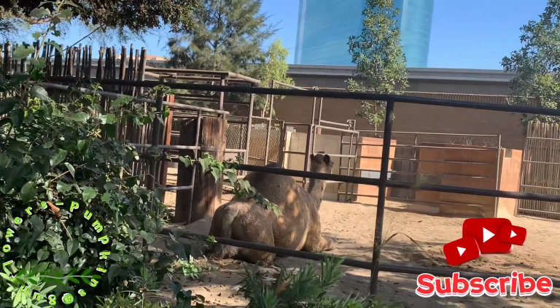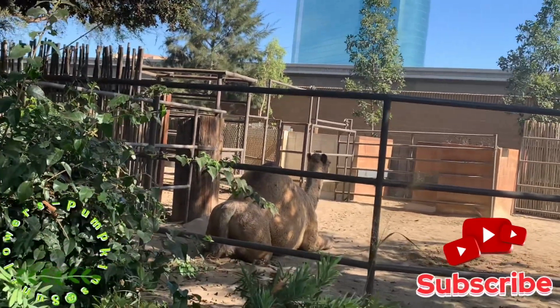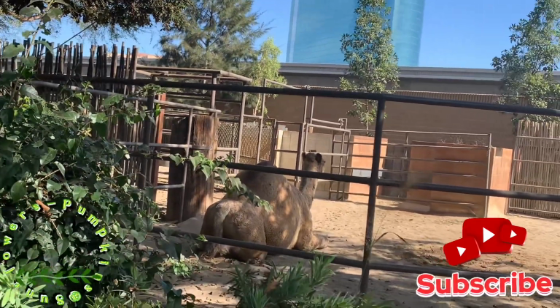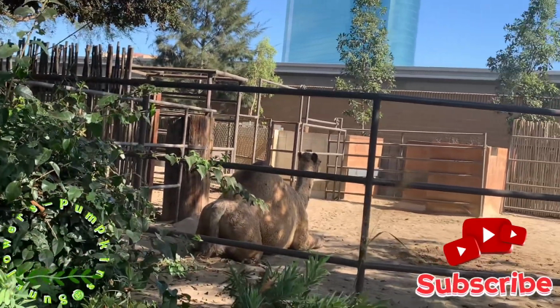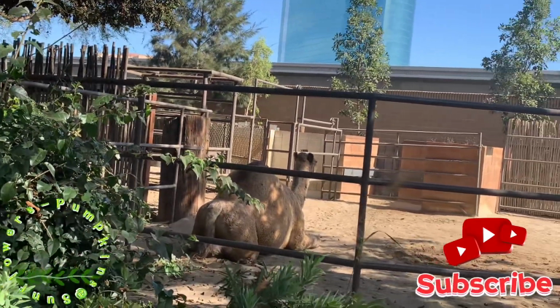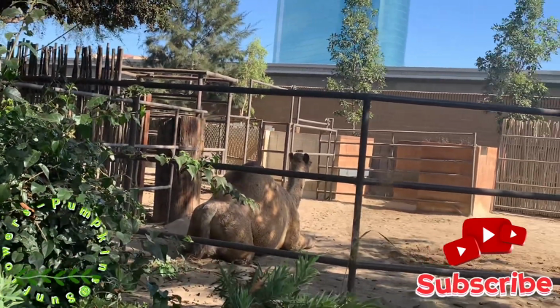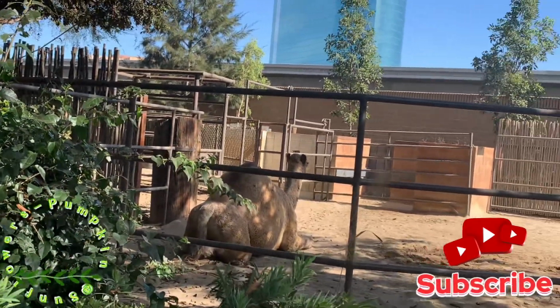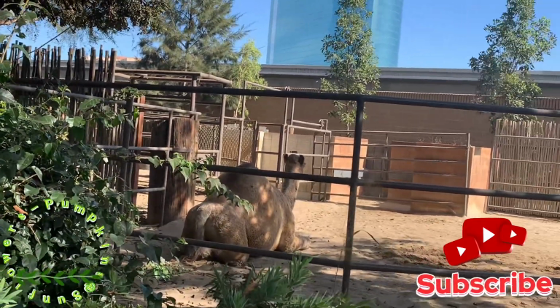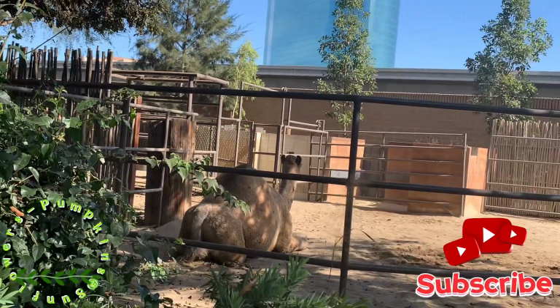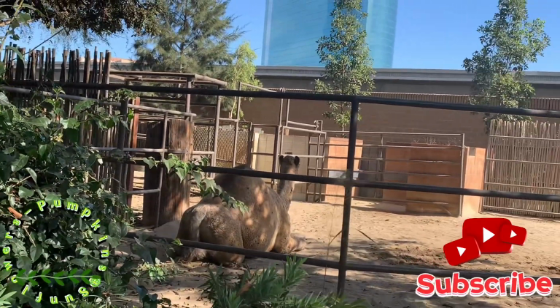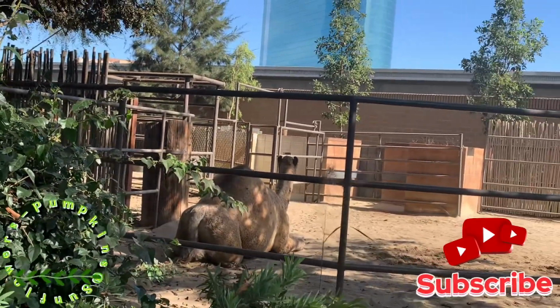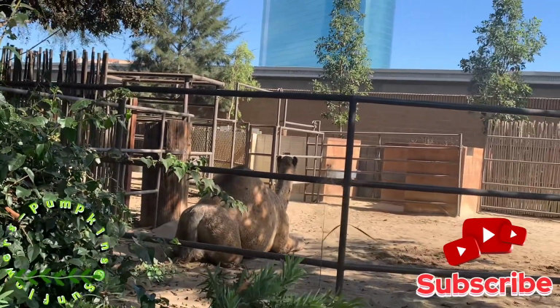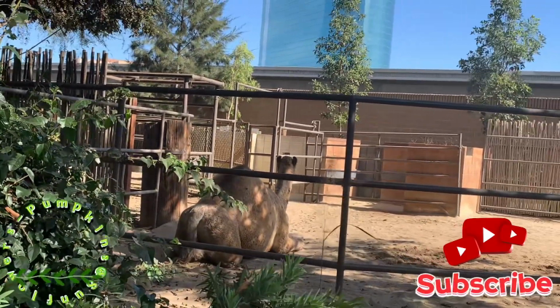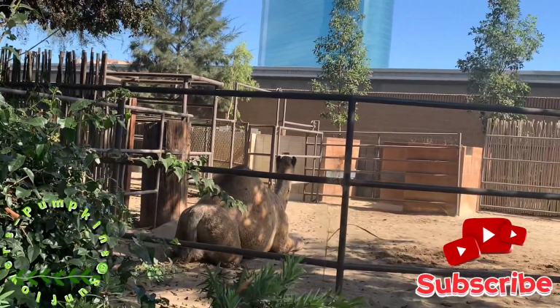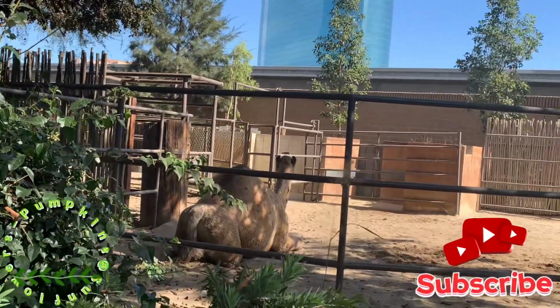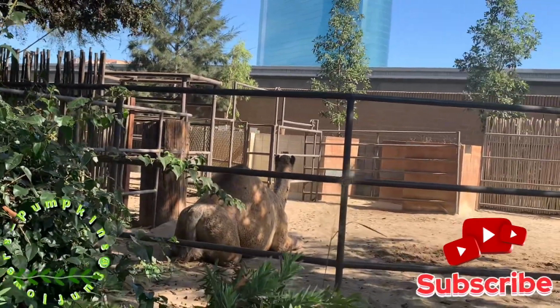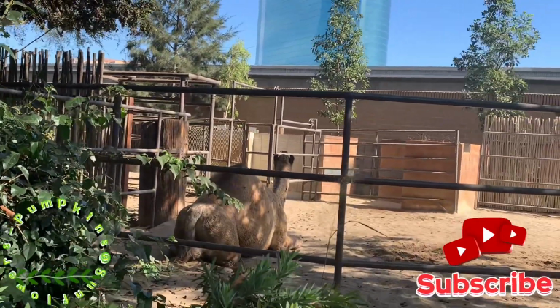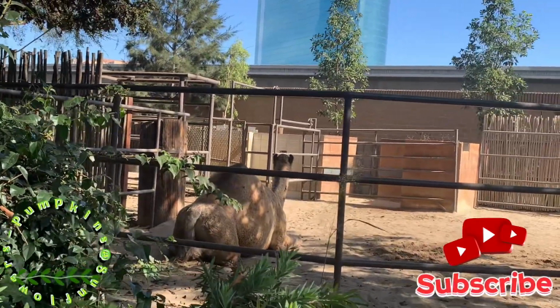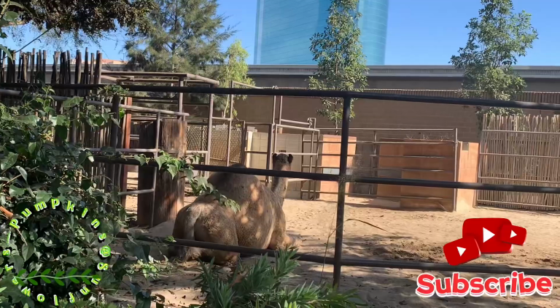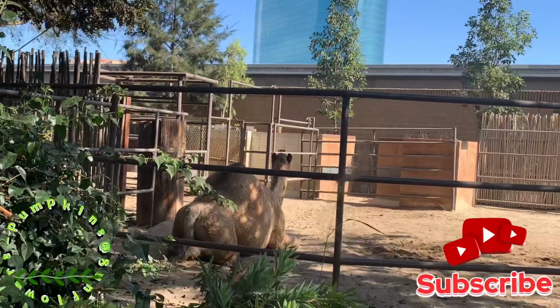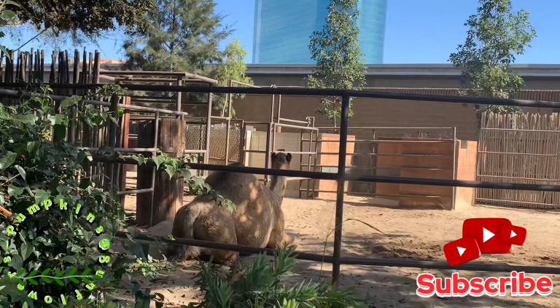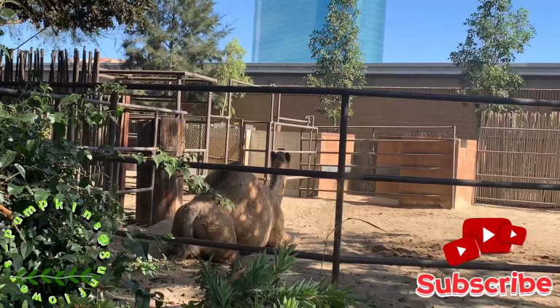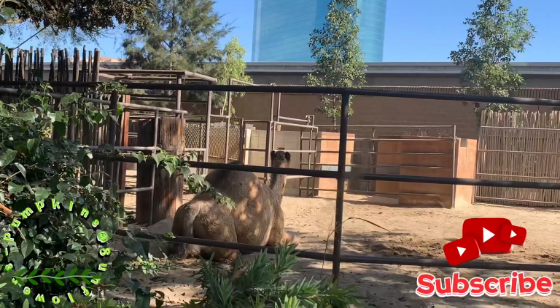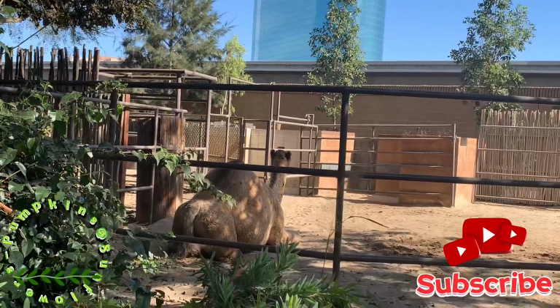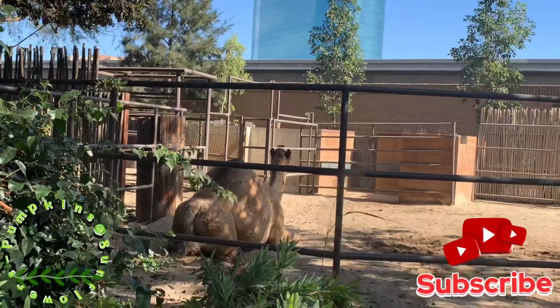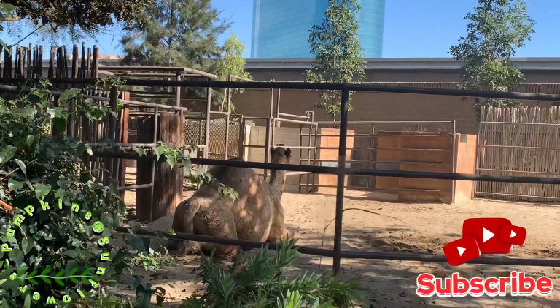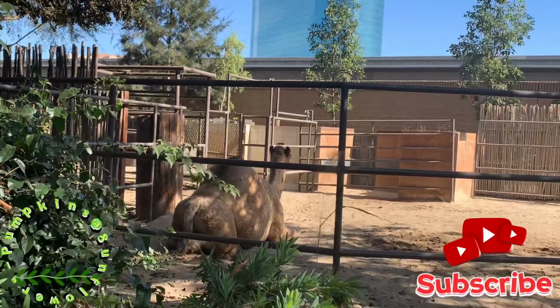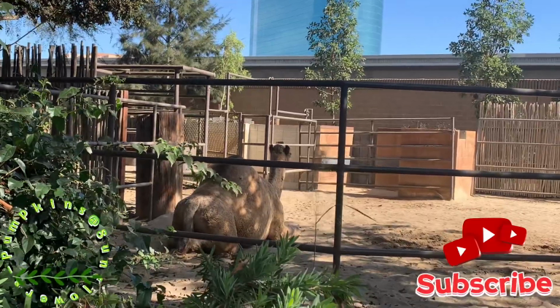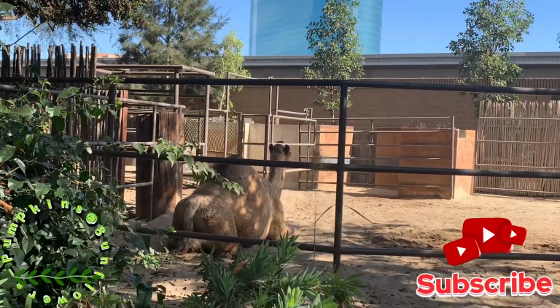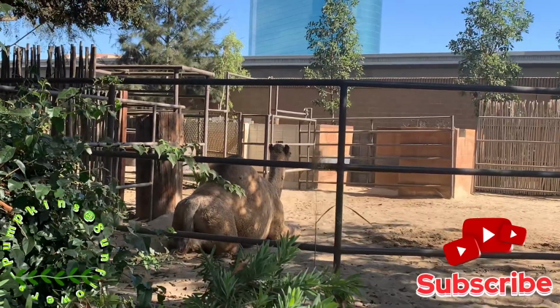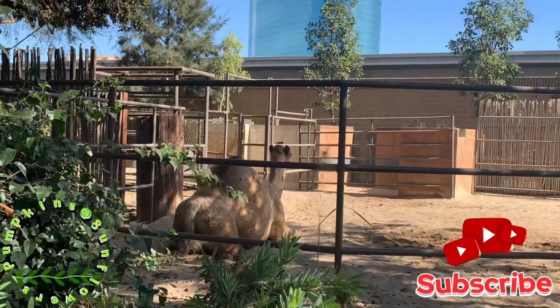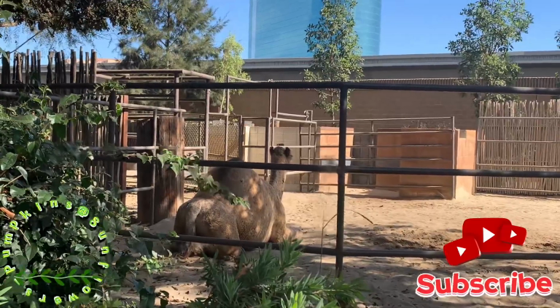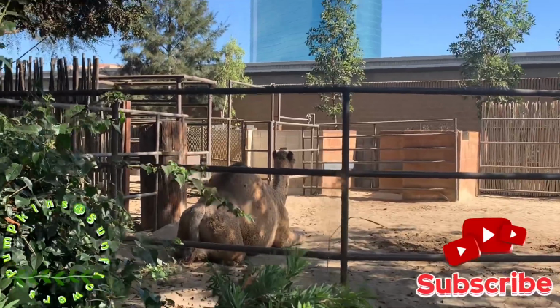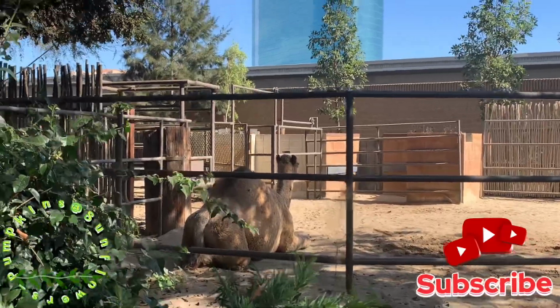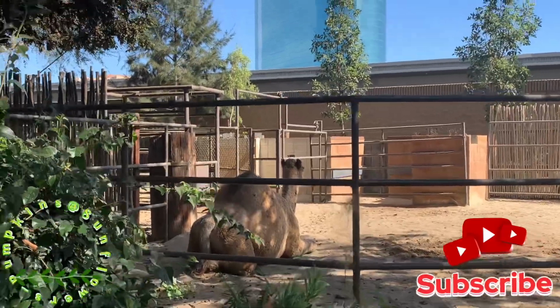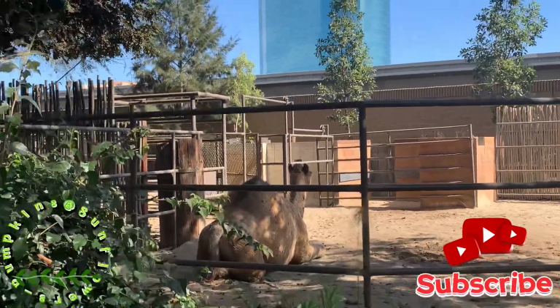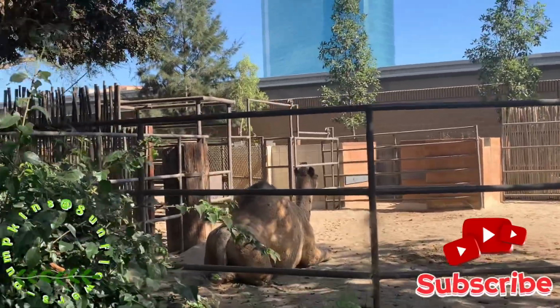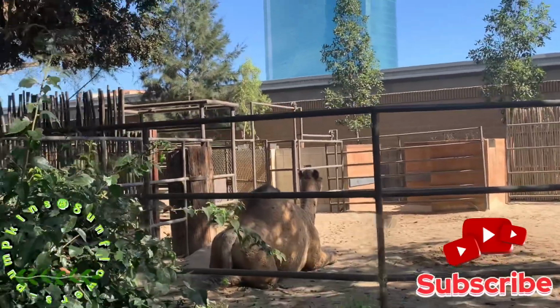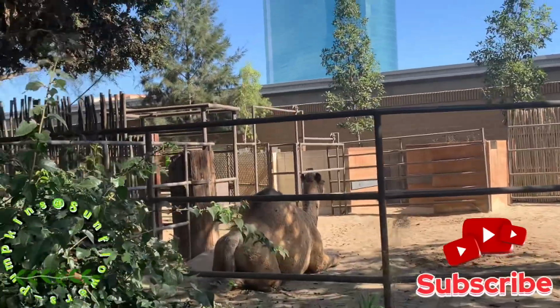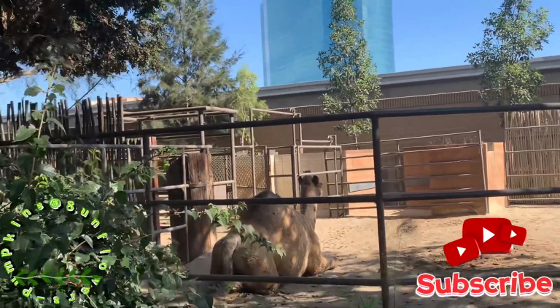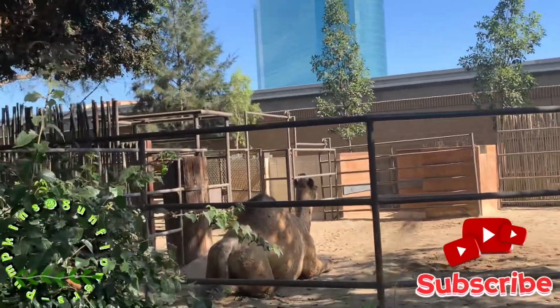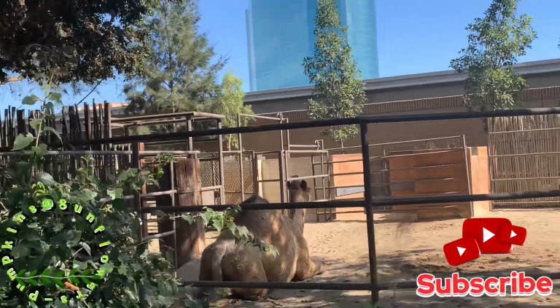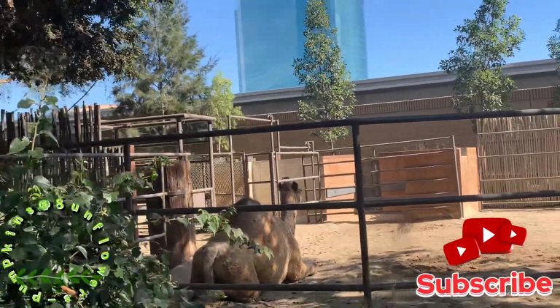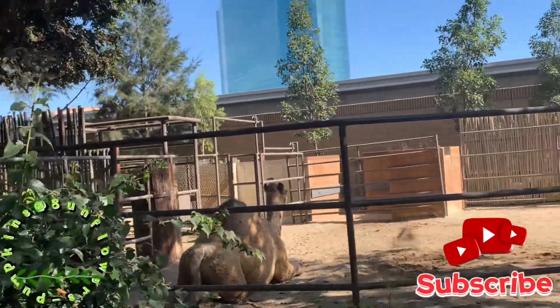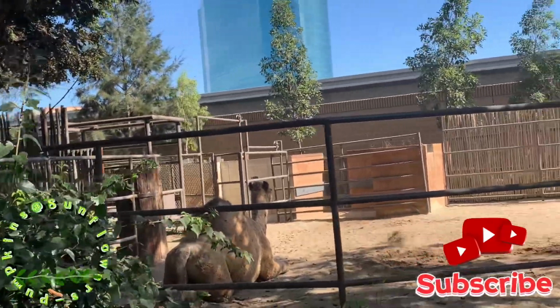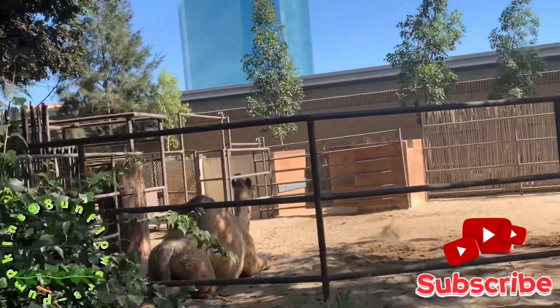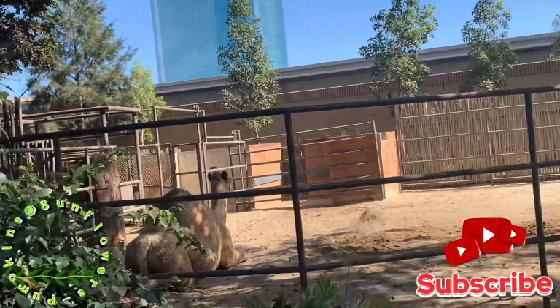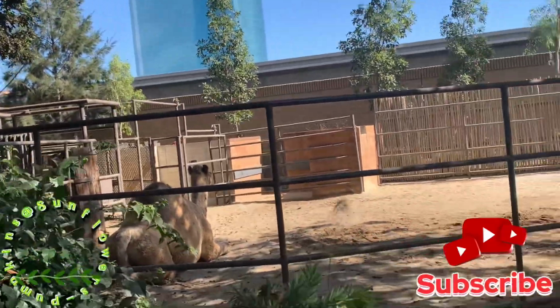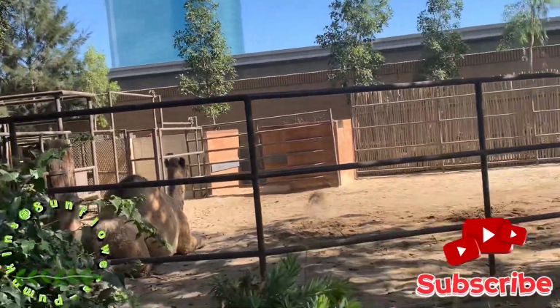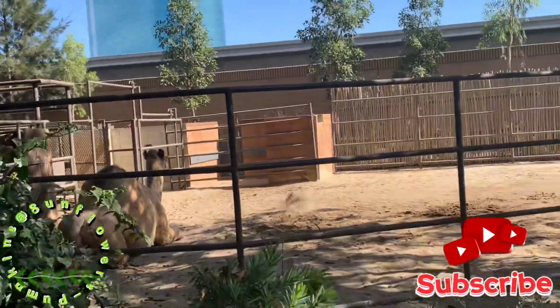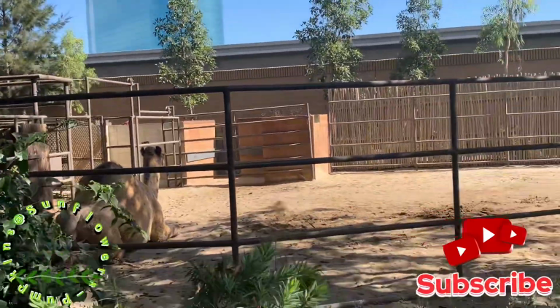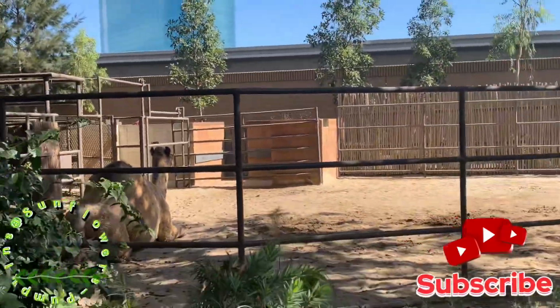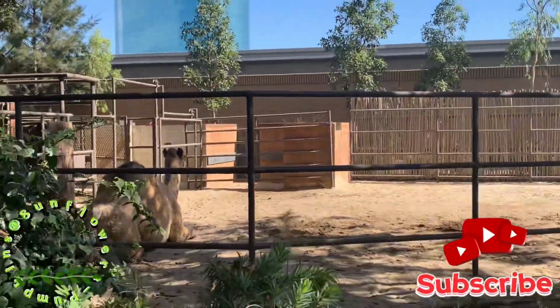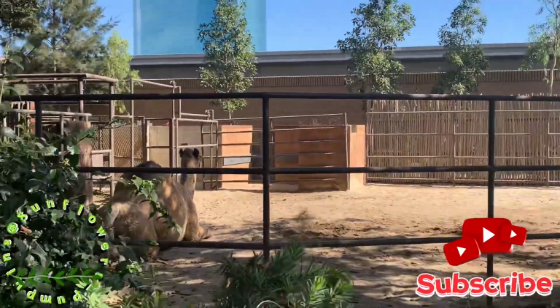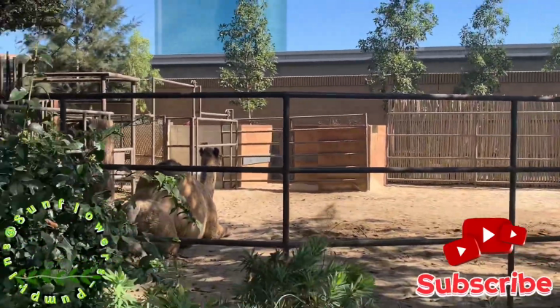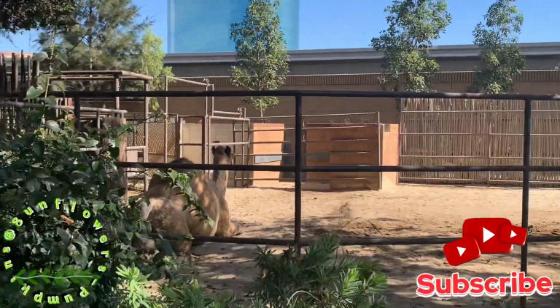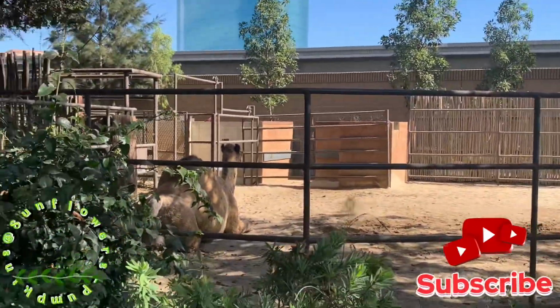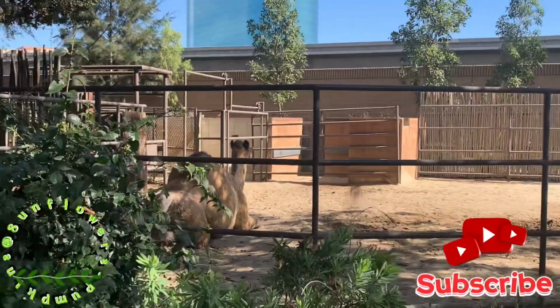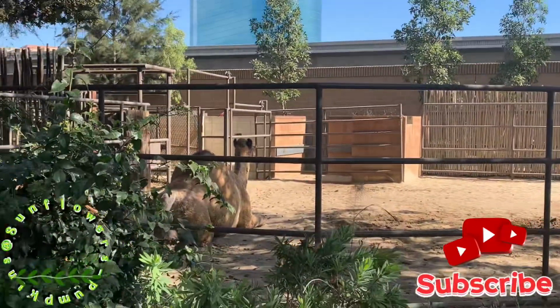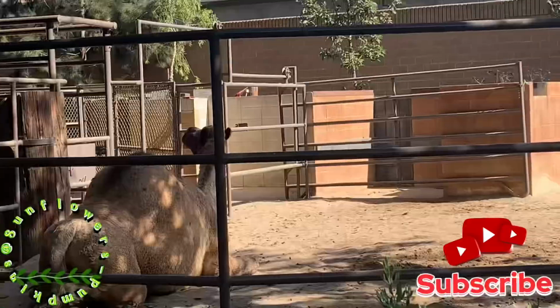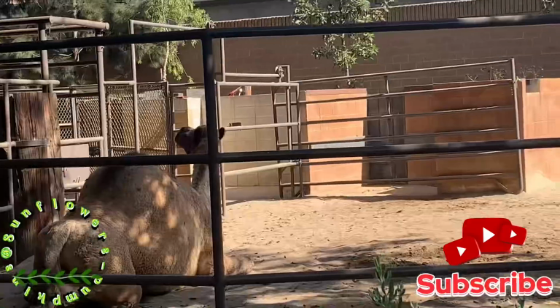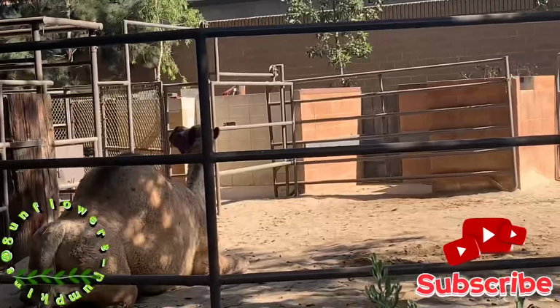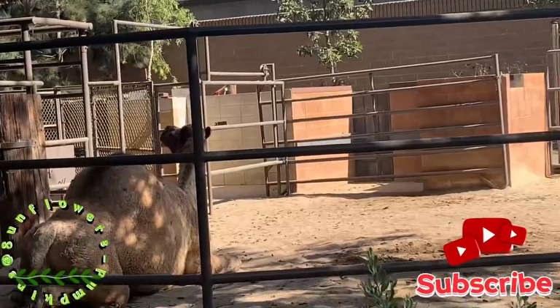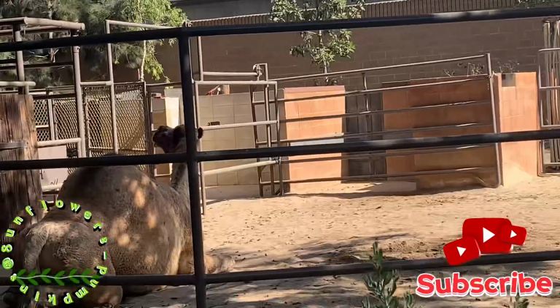I wish we could have seen more animals, but these were the only ones they had at the time we went.